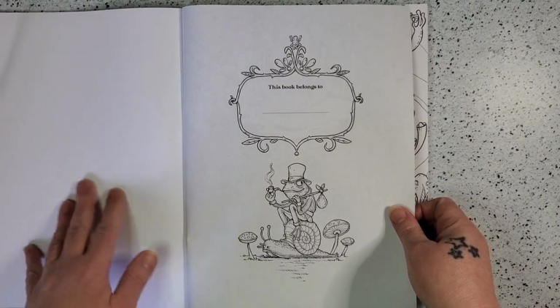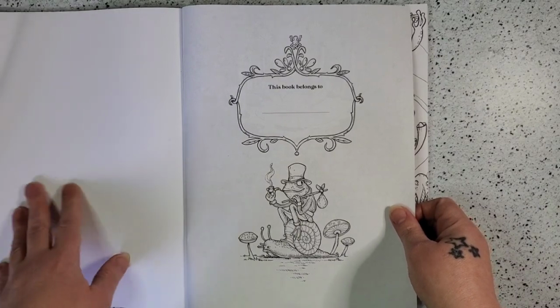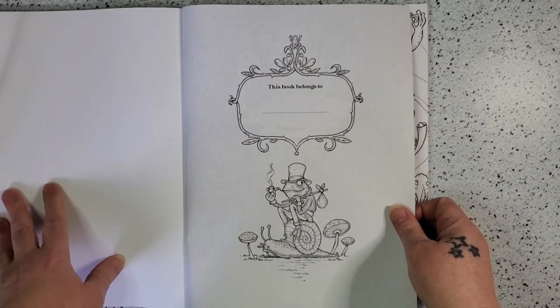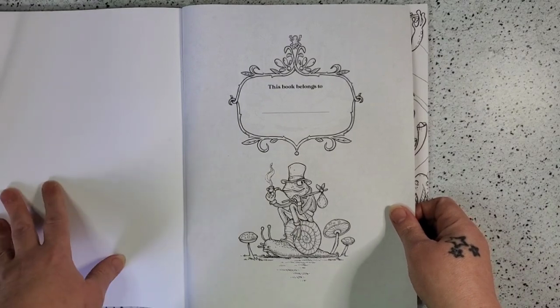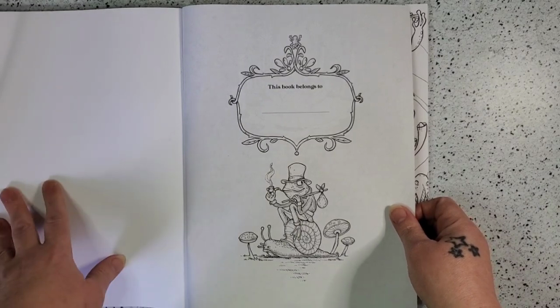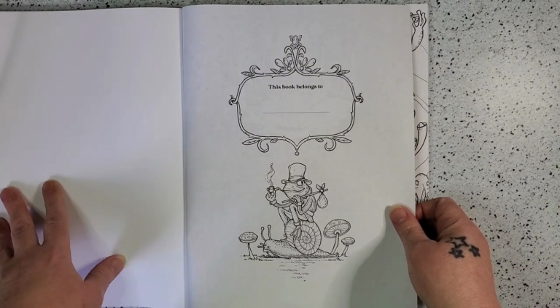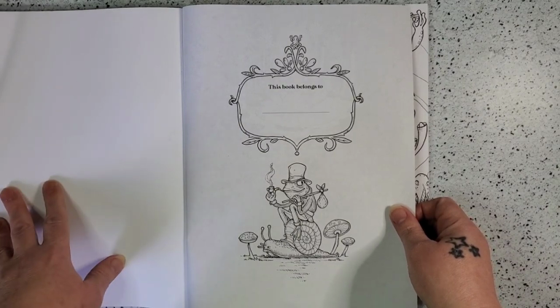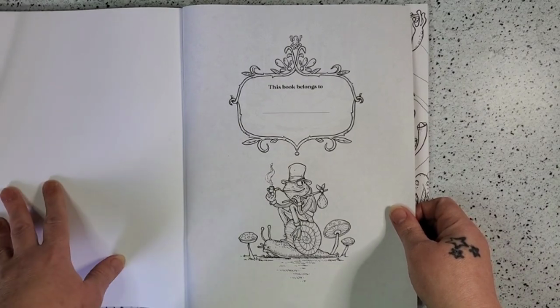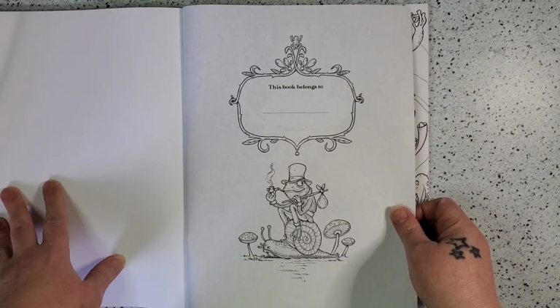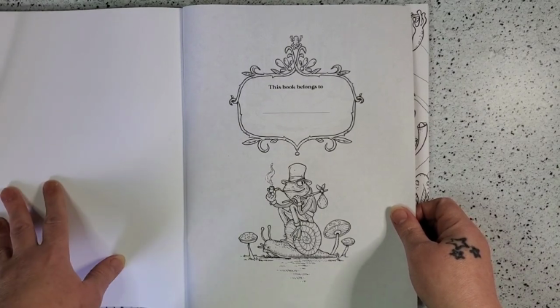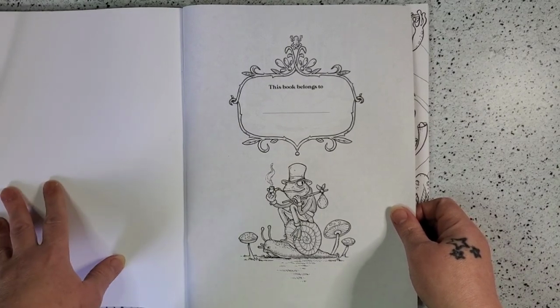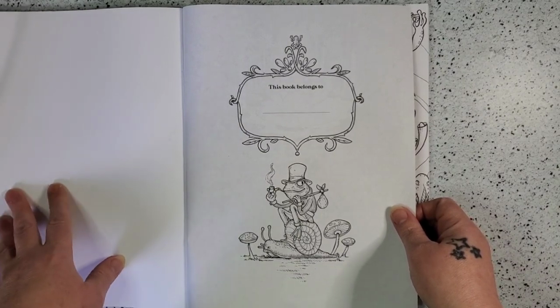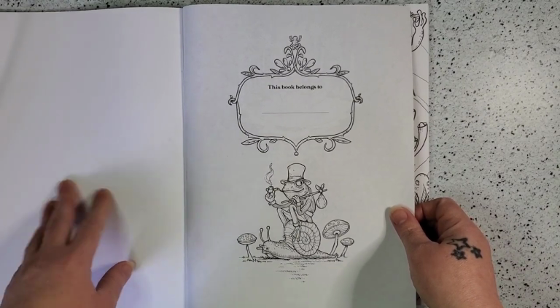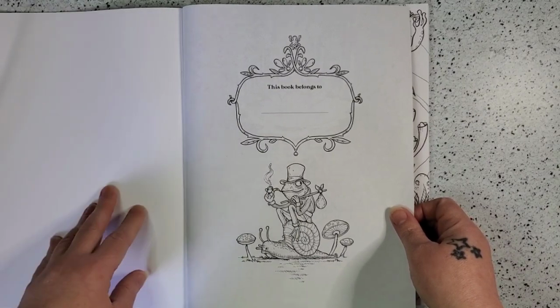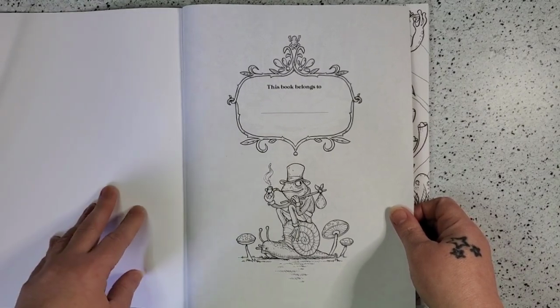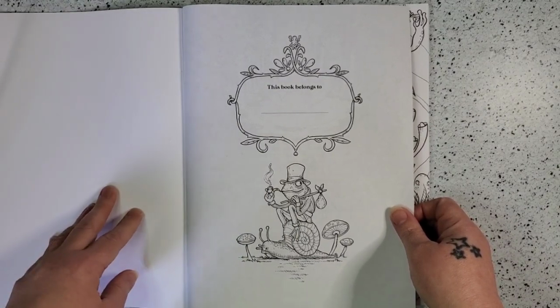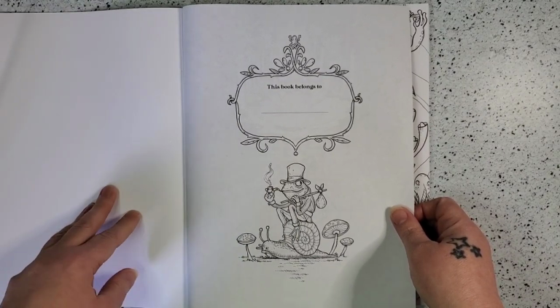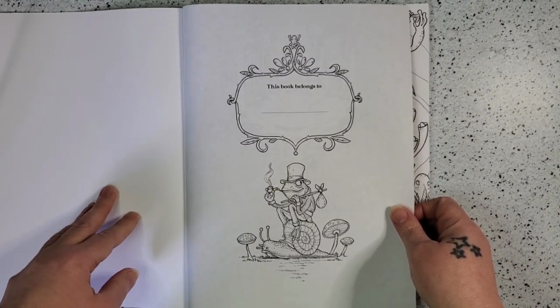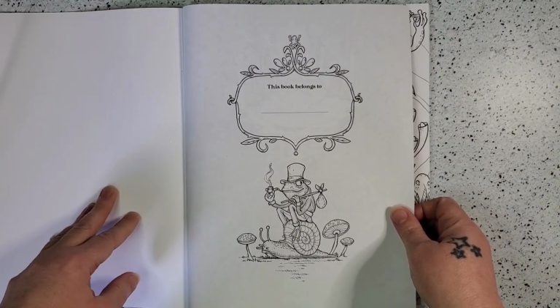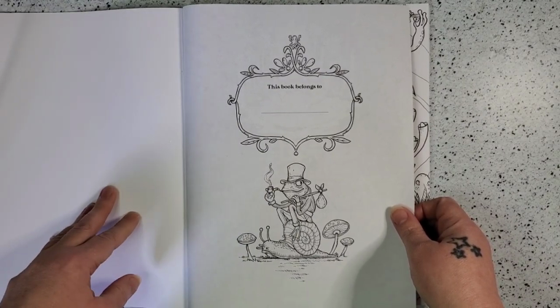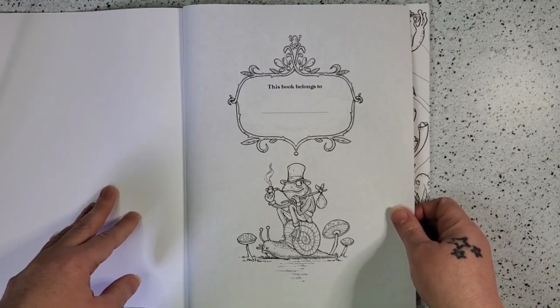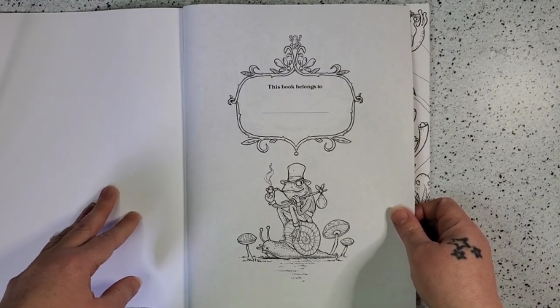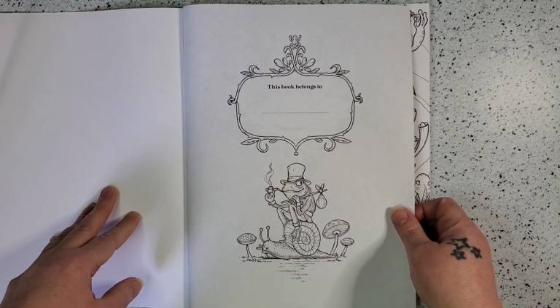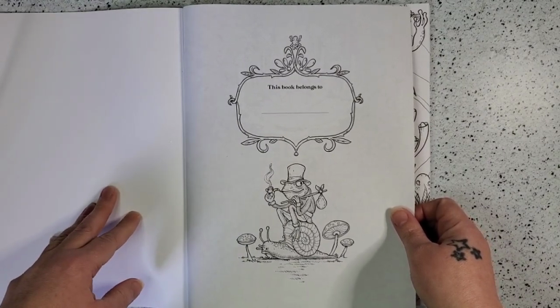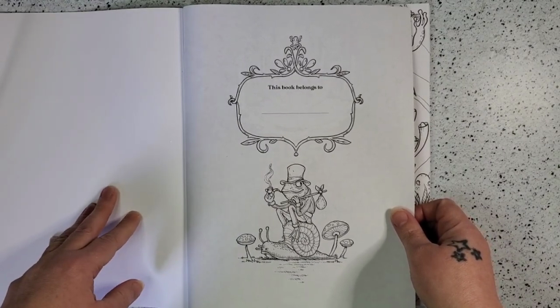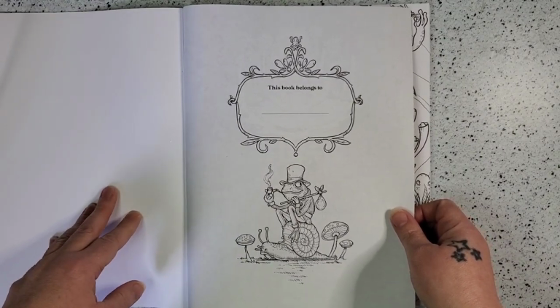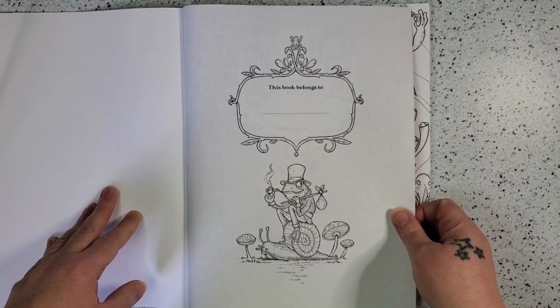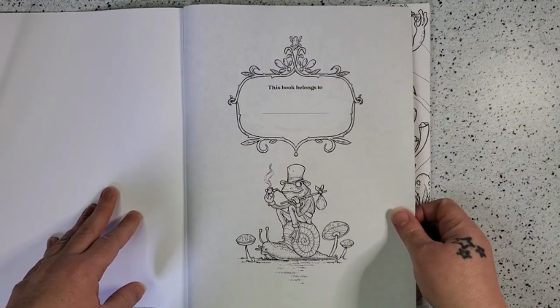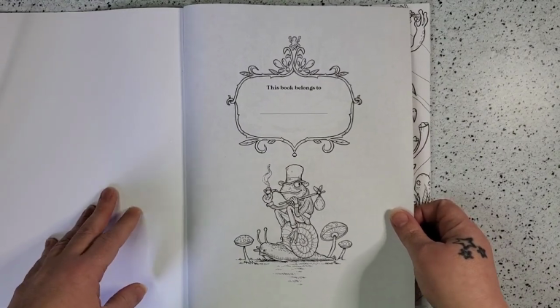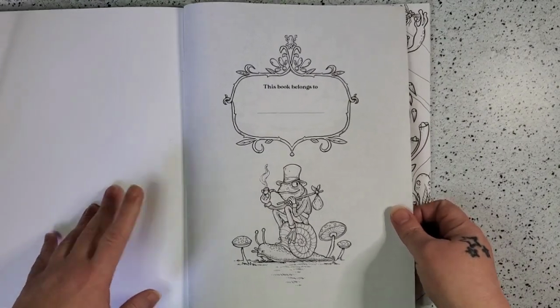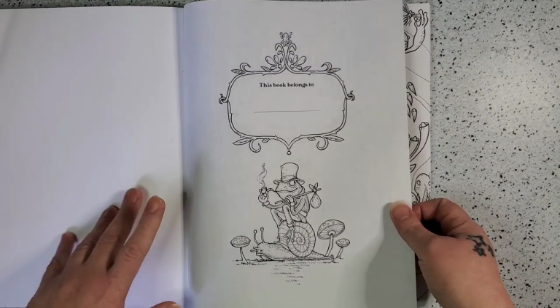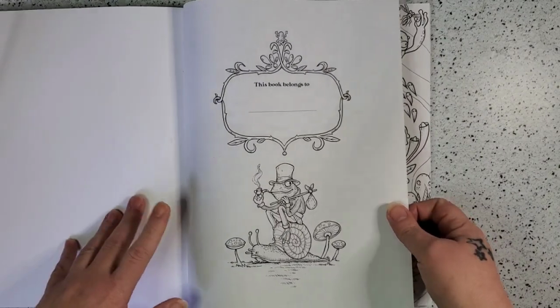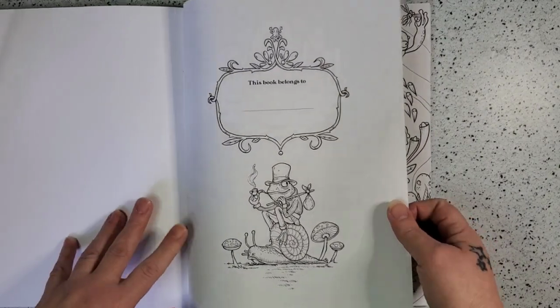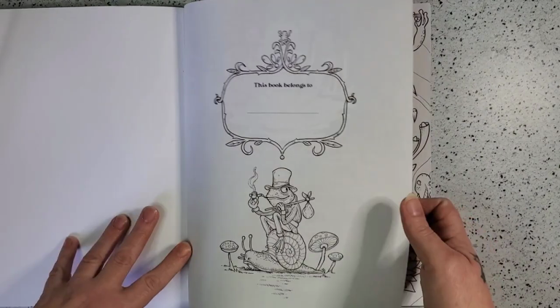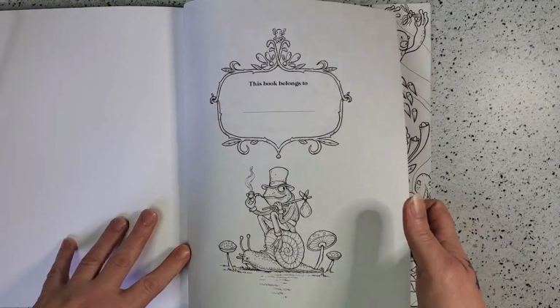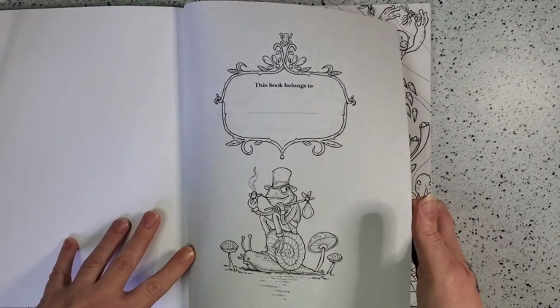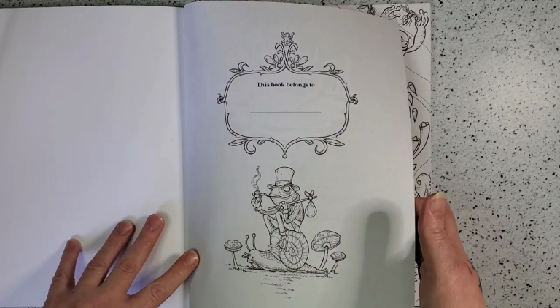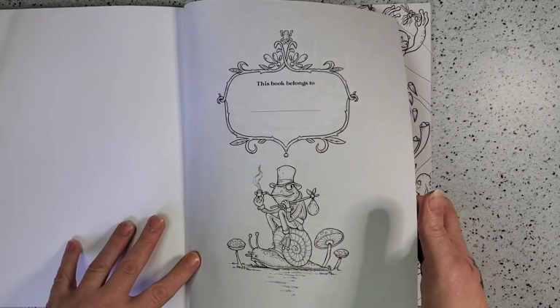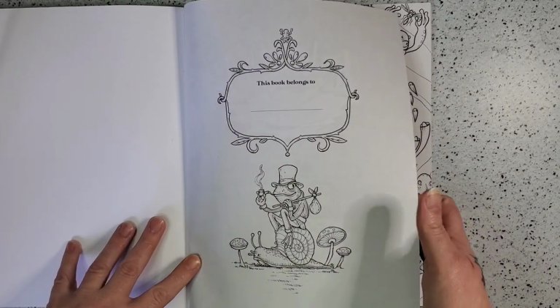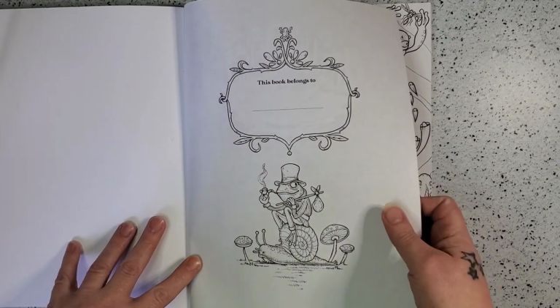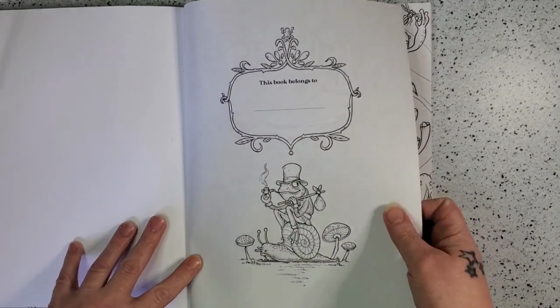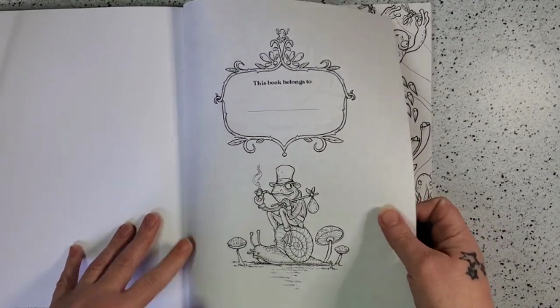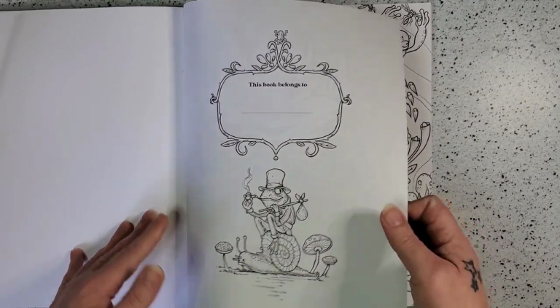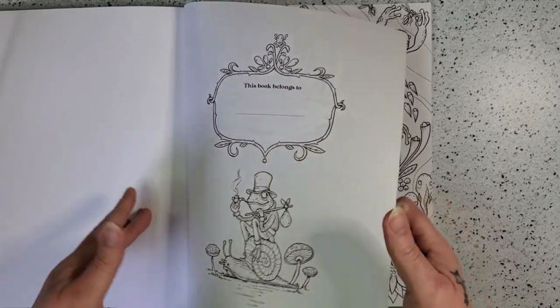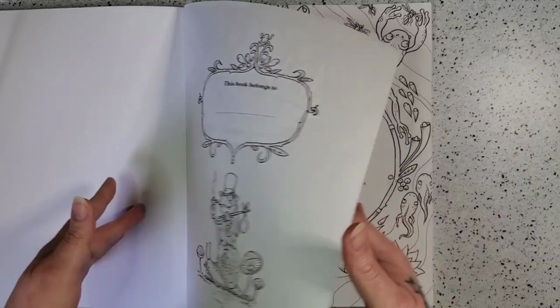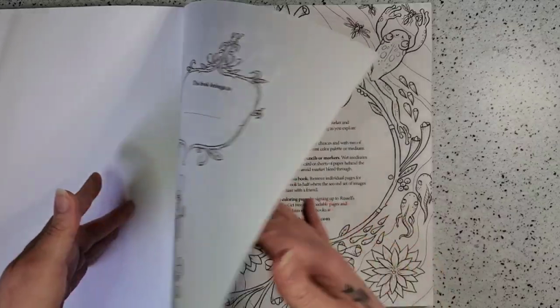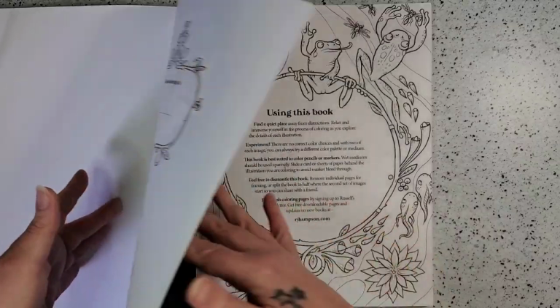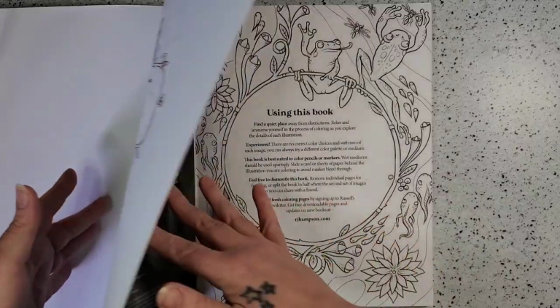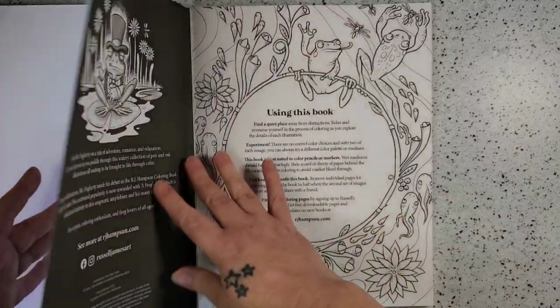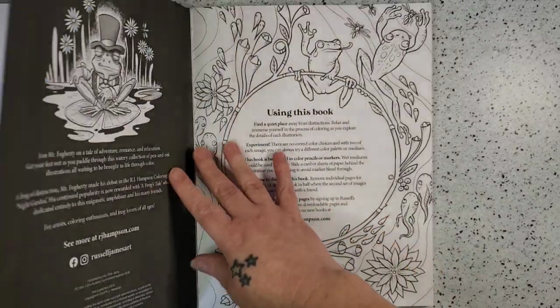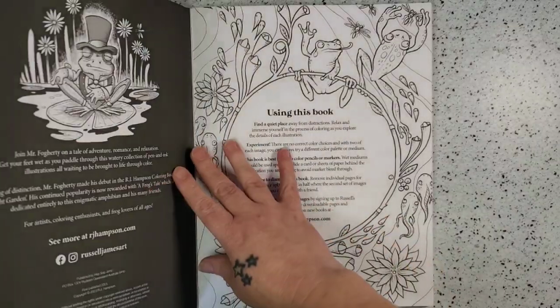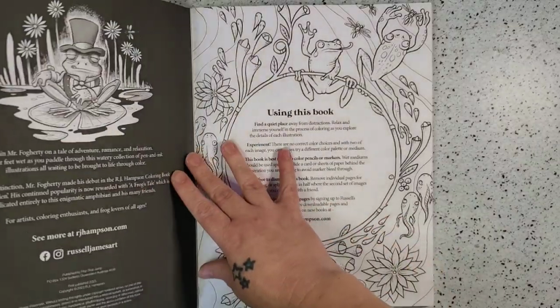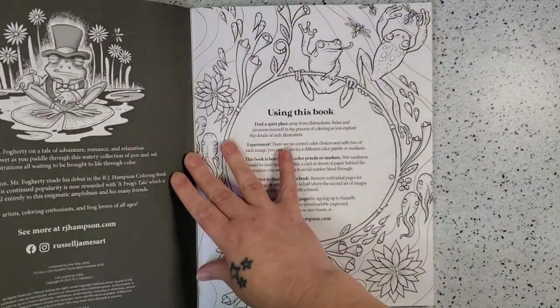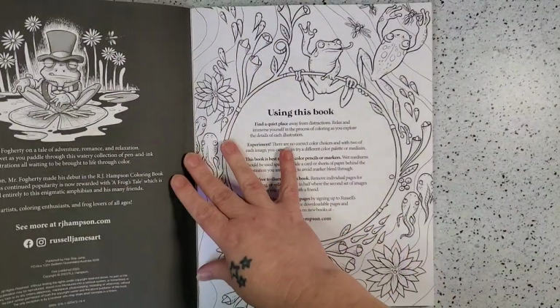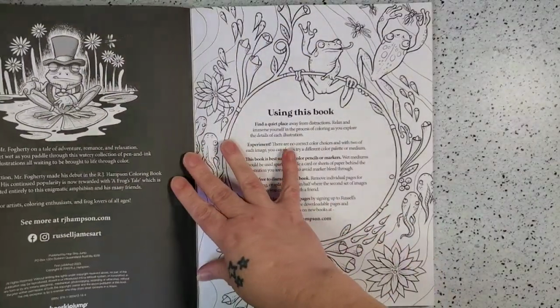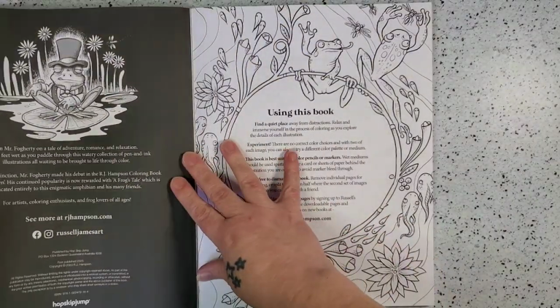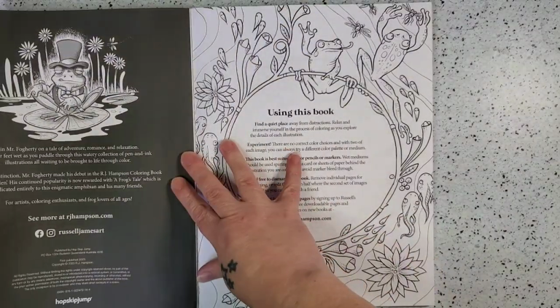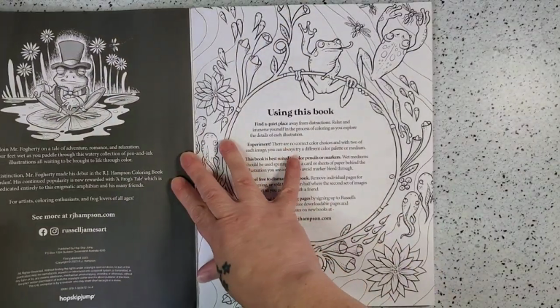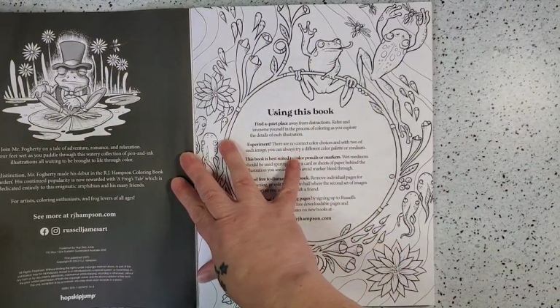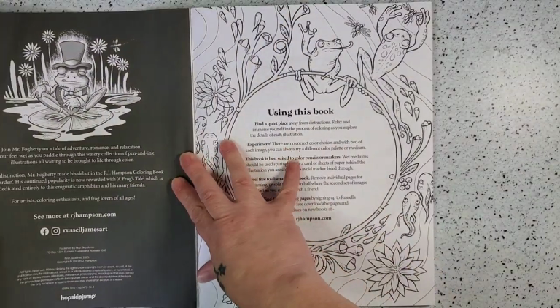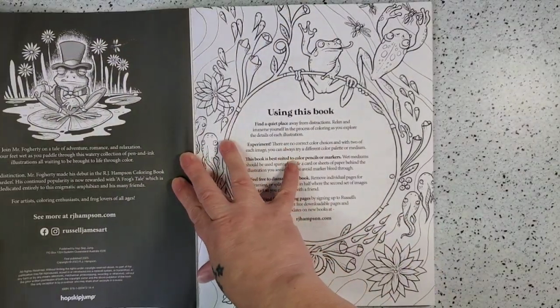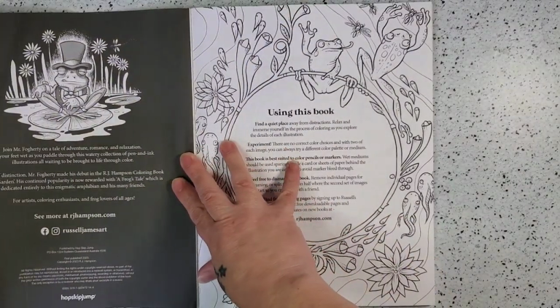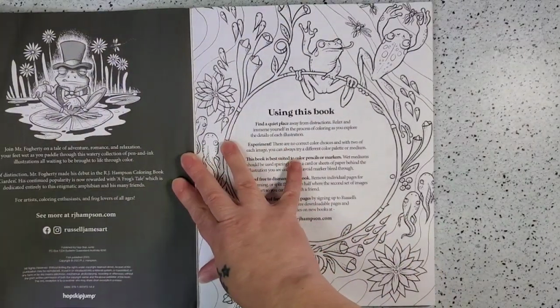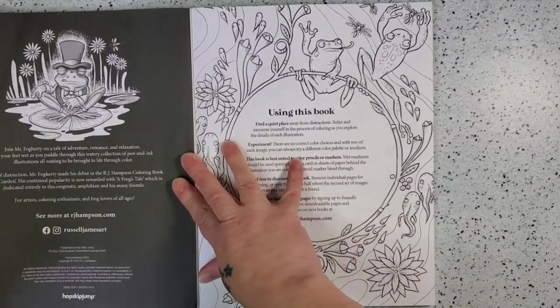It's eight and a half by 11, Amazon printed paper, and it's about Mr. Fogarty who was in the night garden.